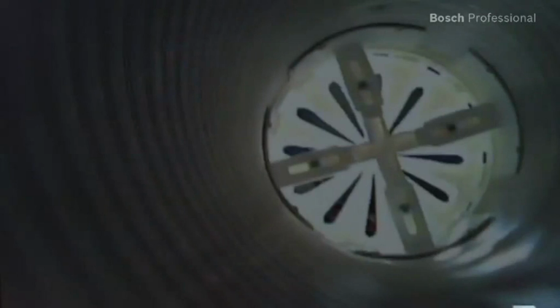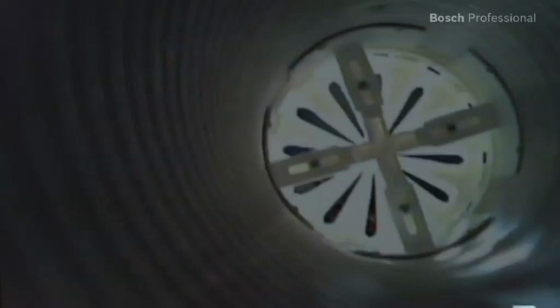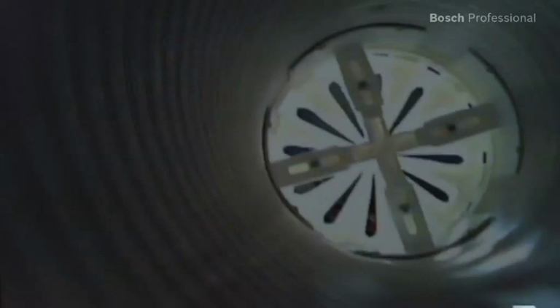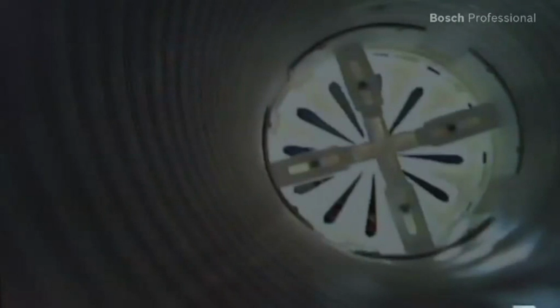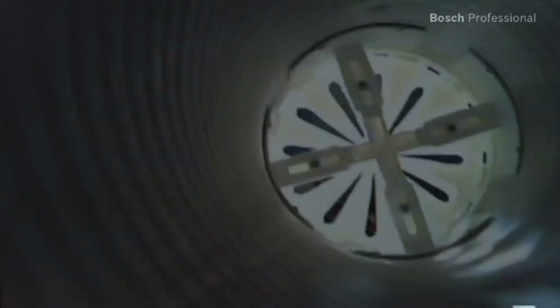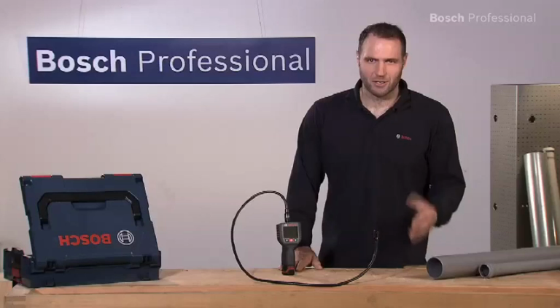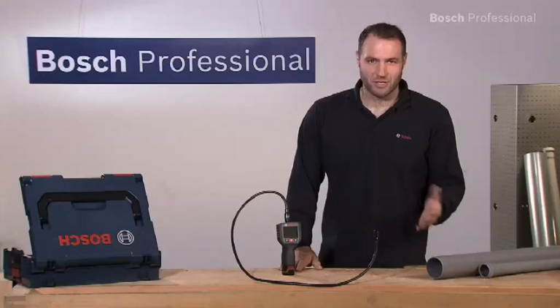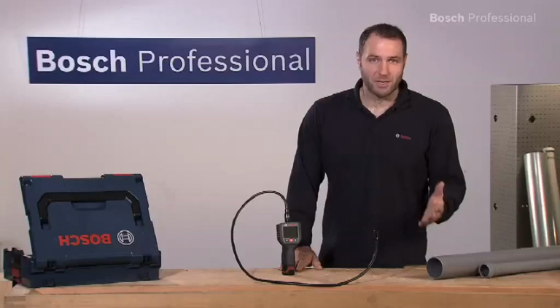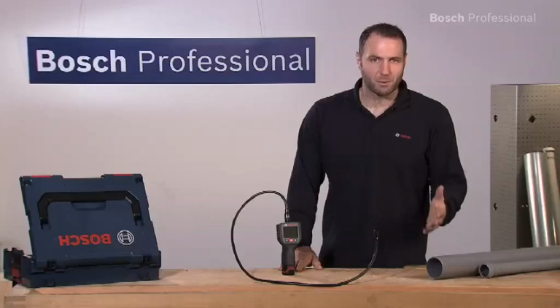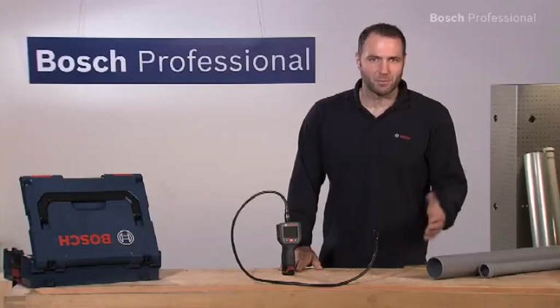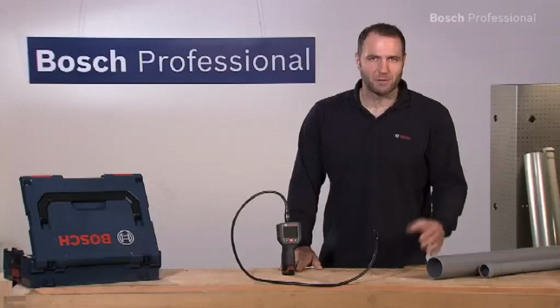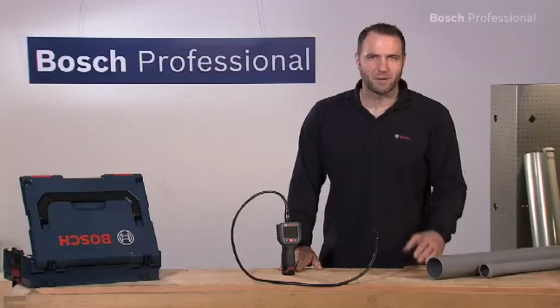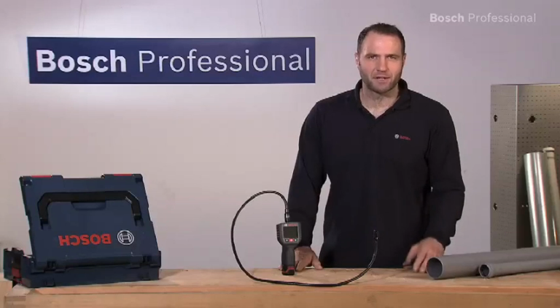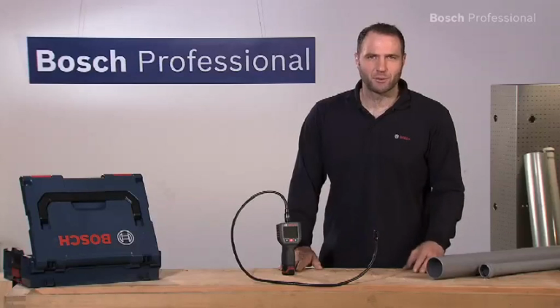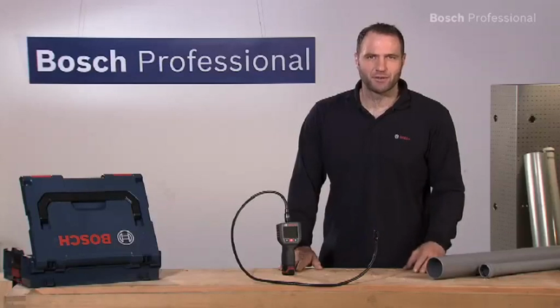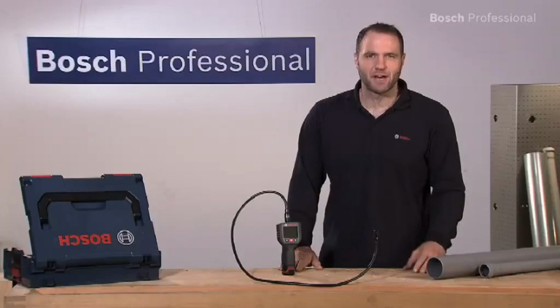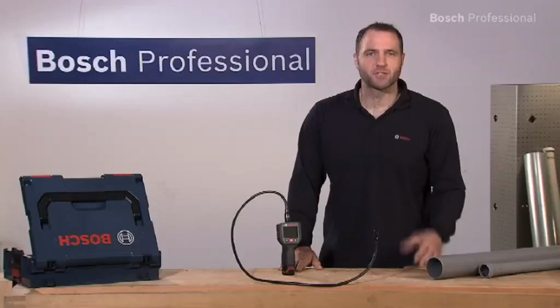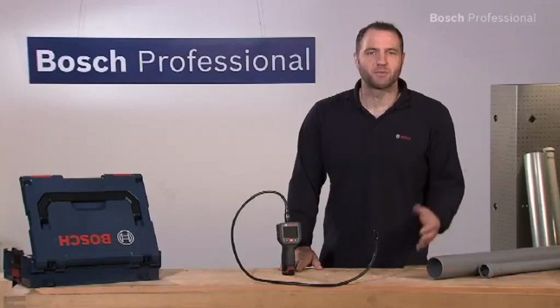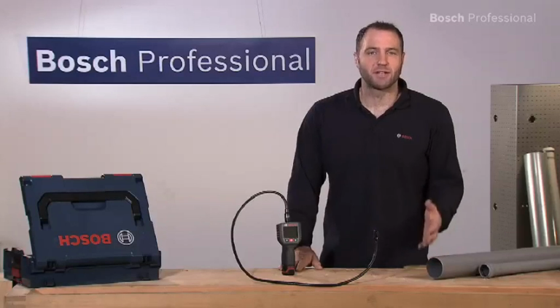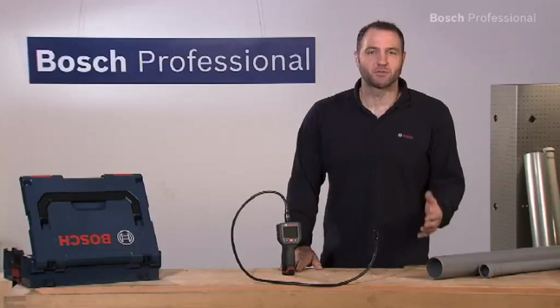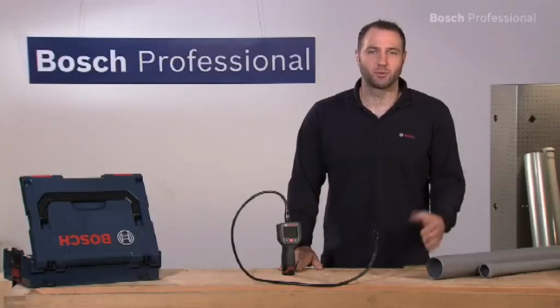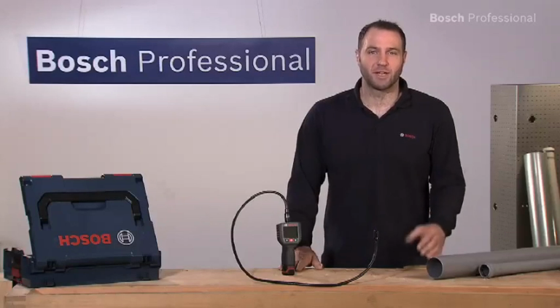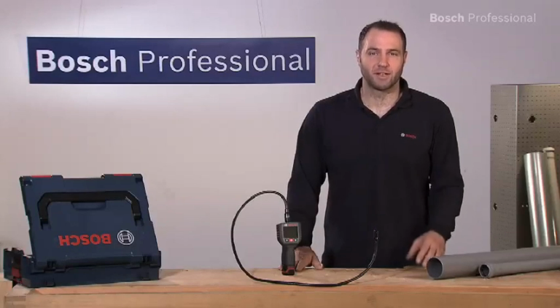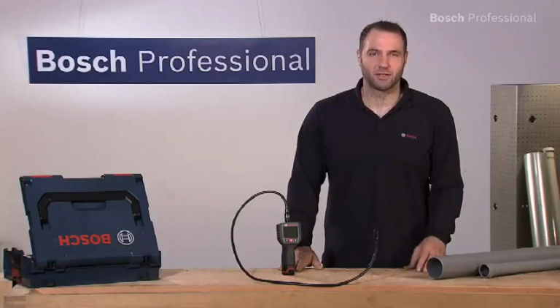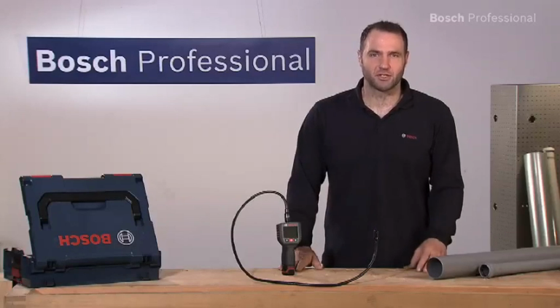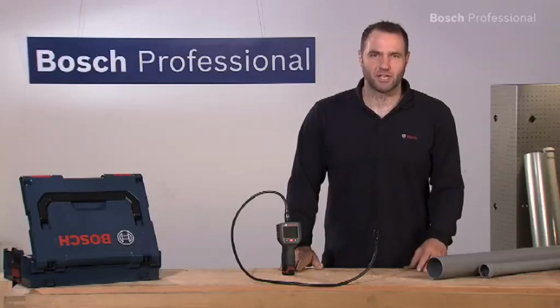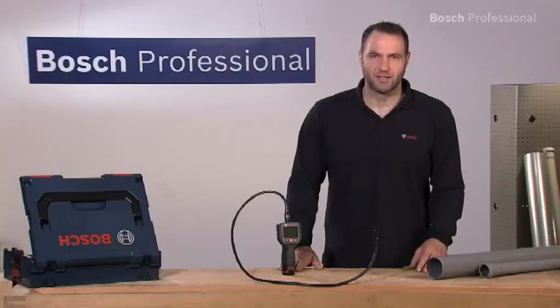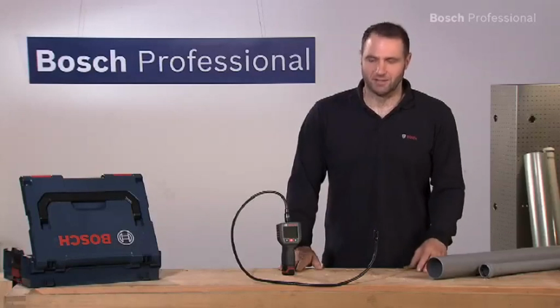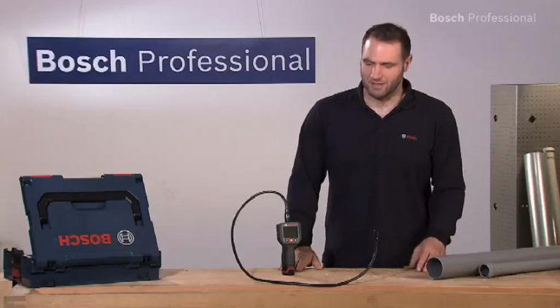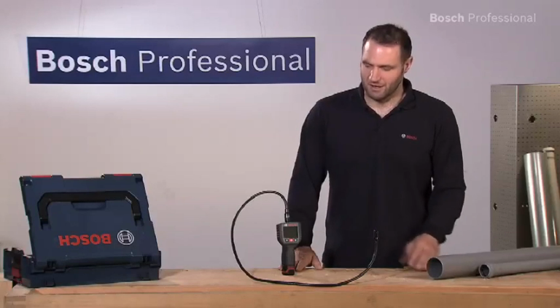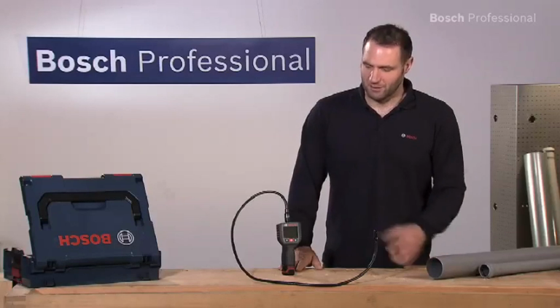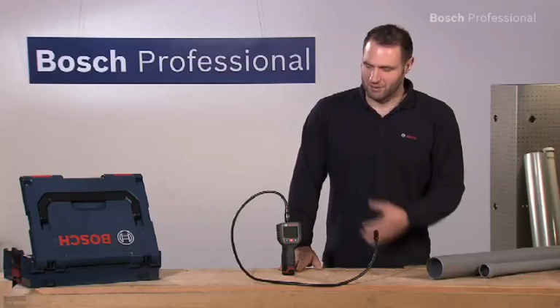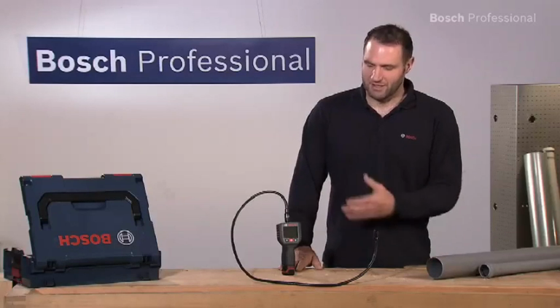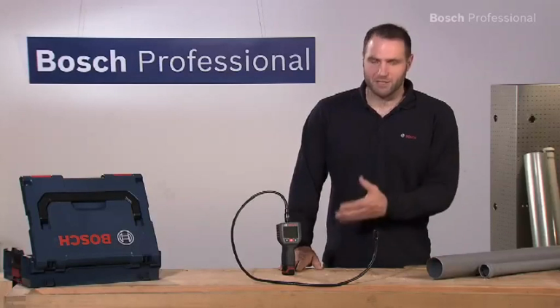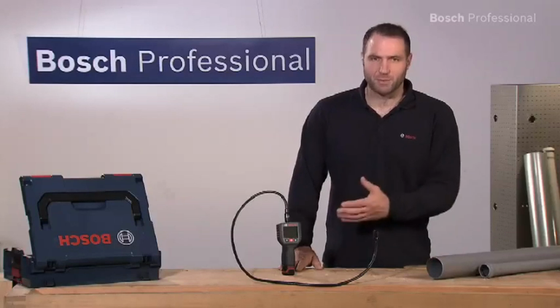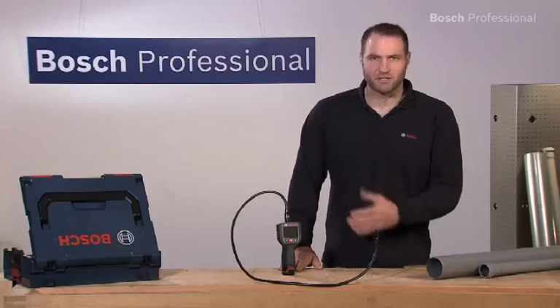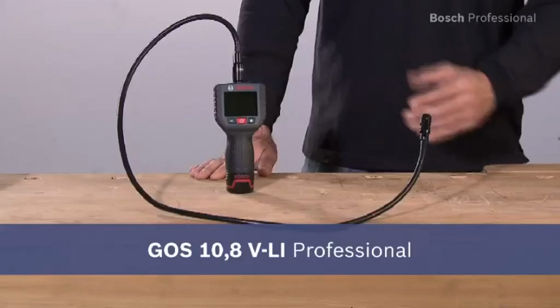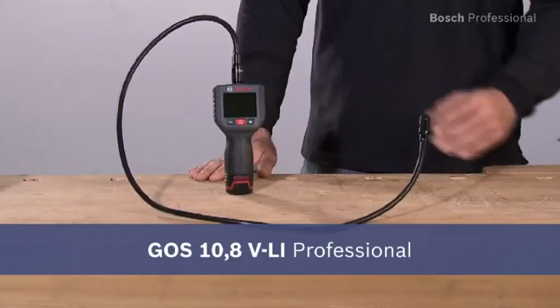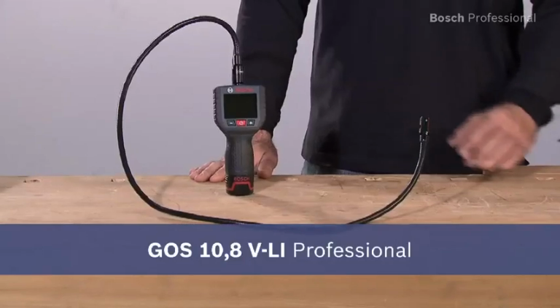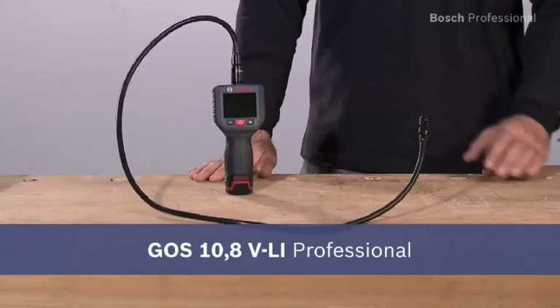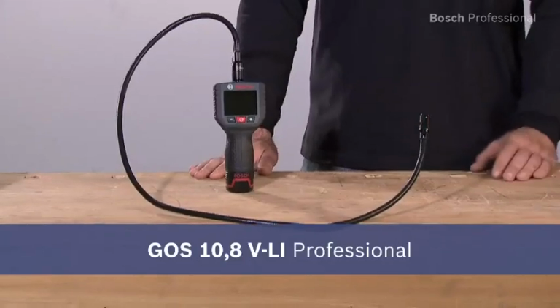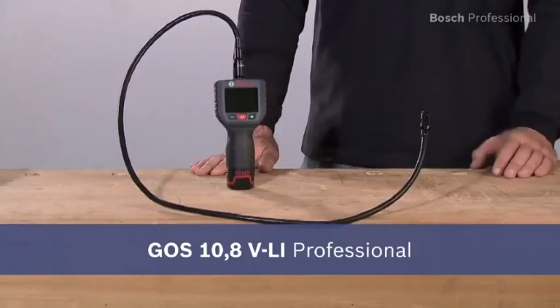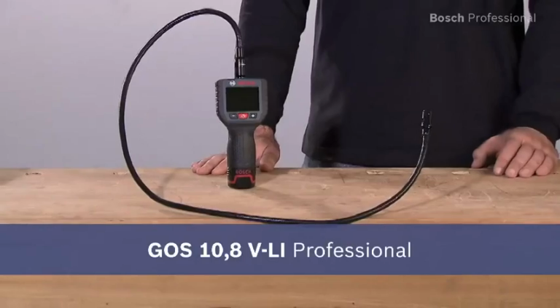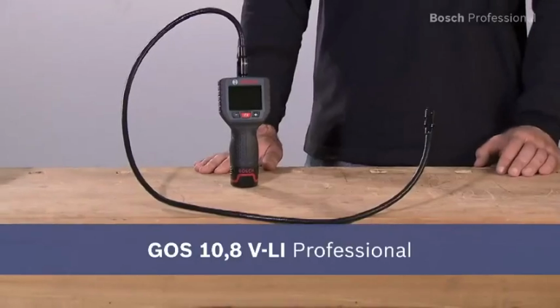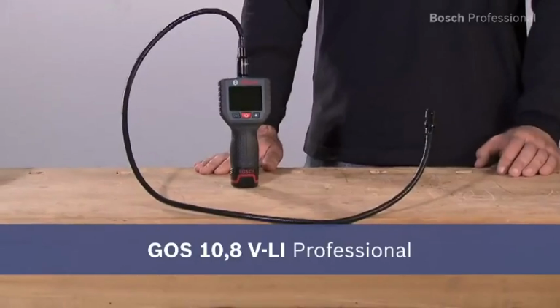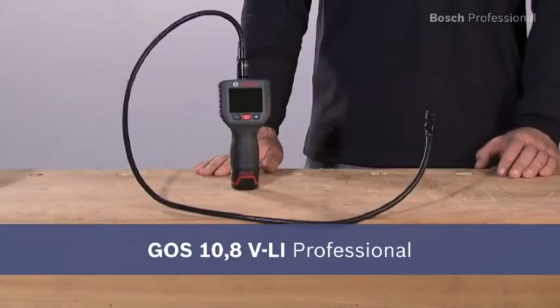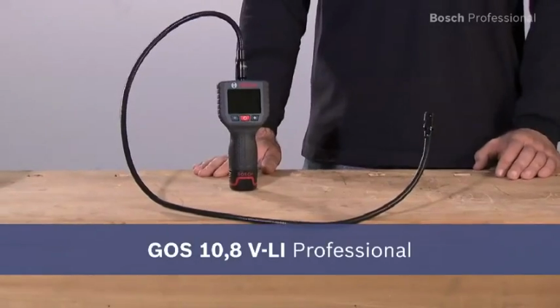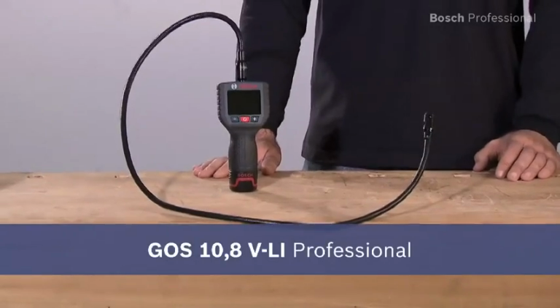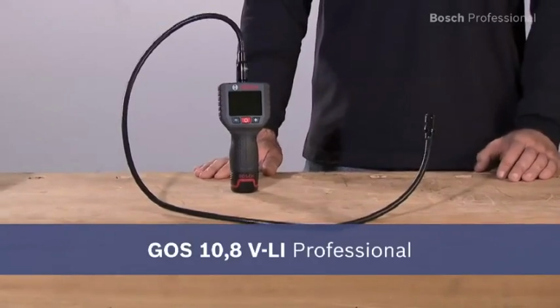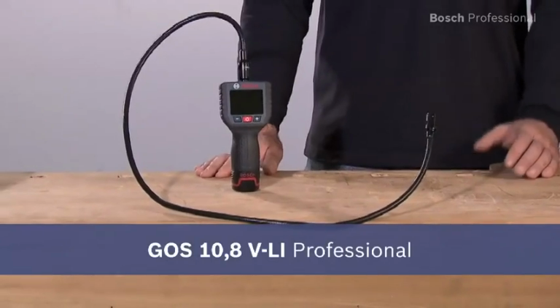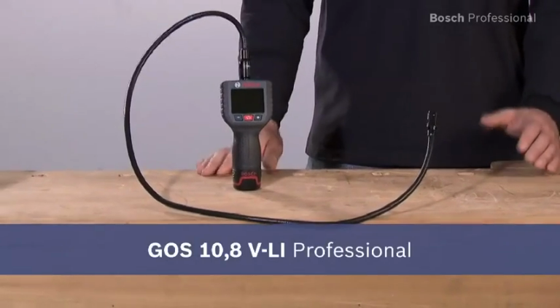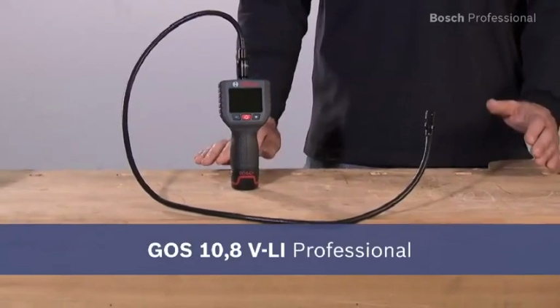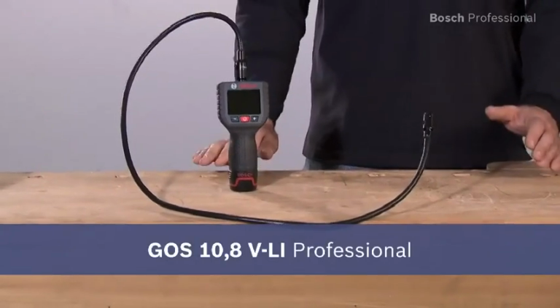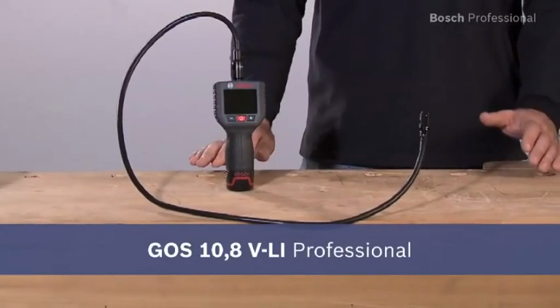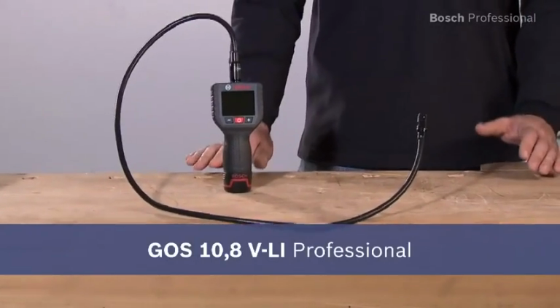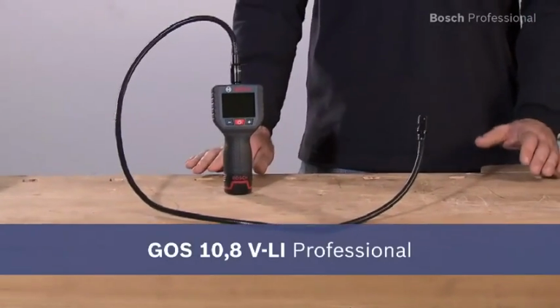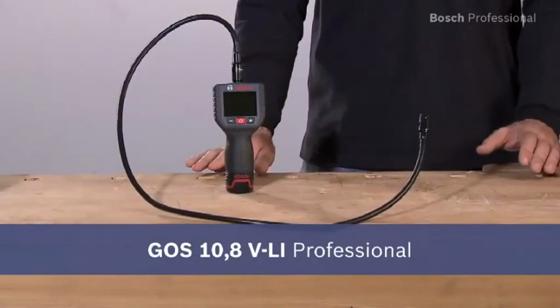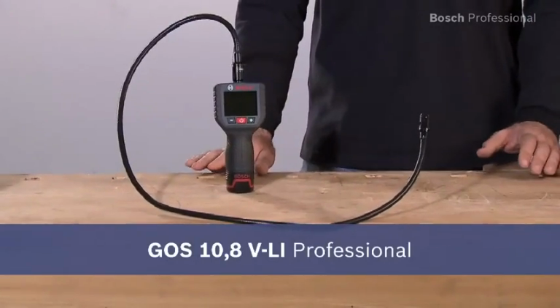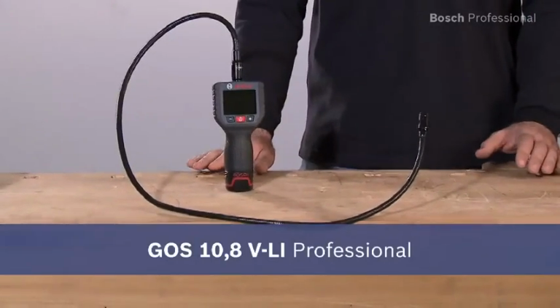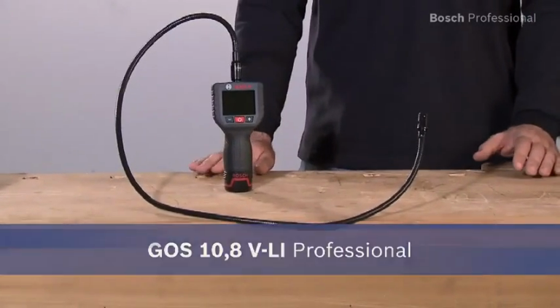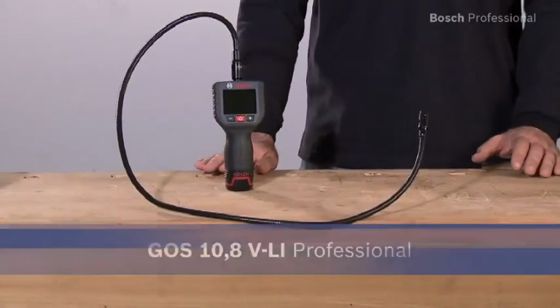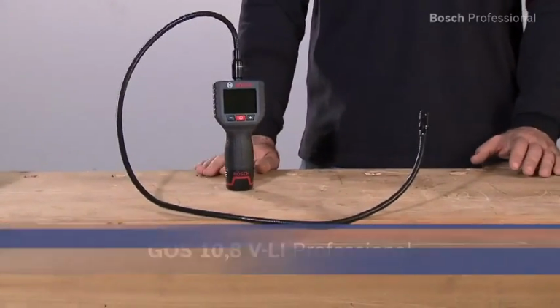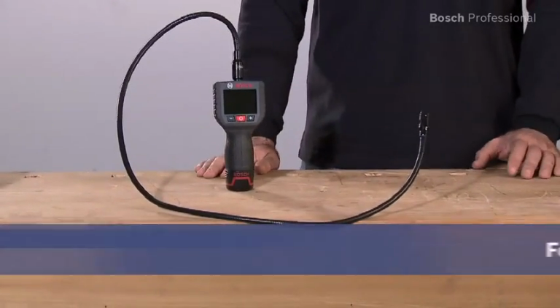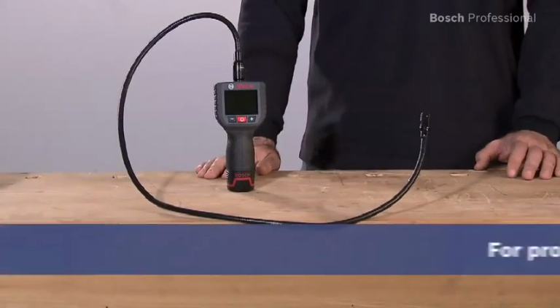Quick problem analysis in hard to reach areas with the inspection camera GOS 10.8 VLI Professional.